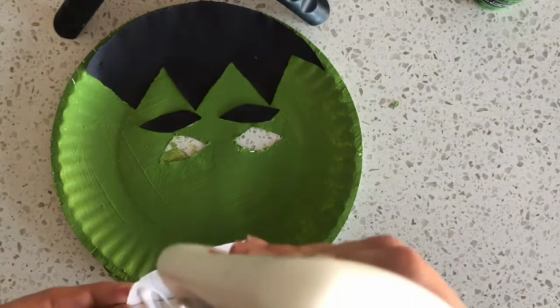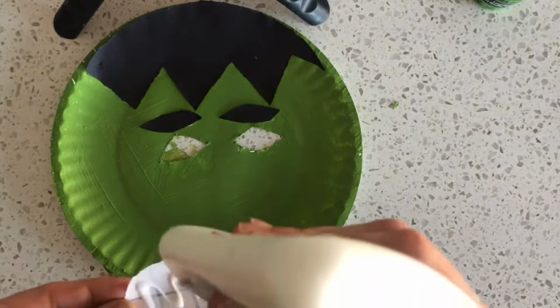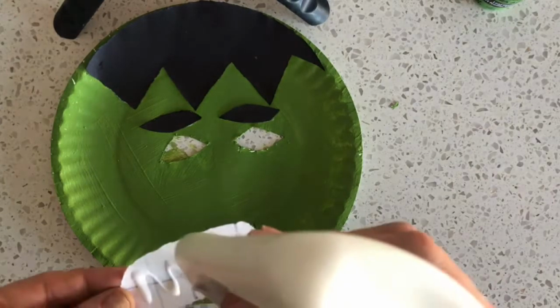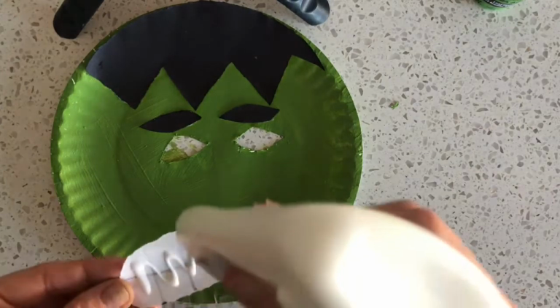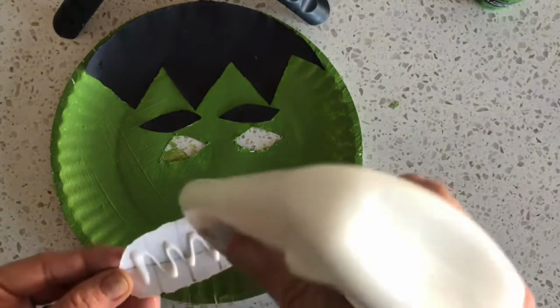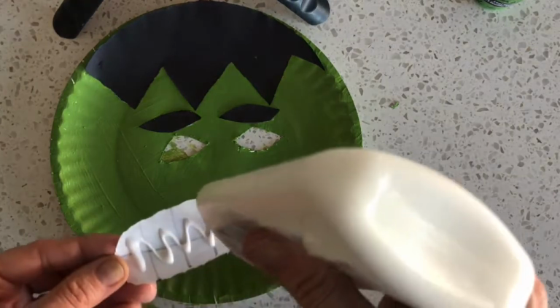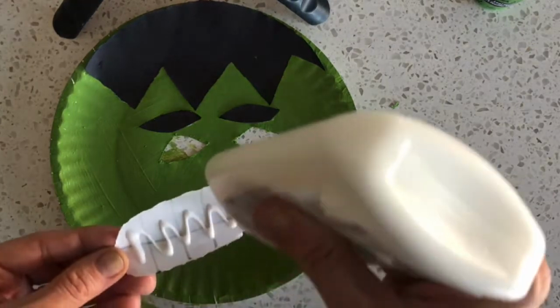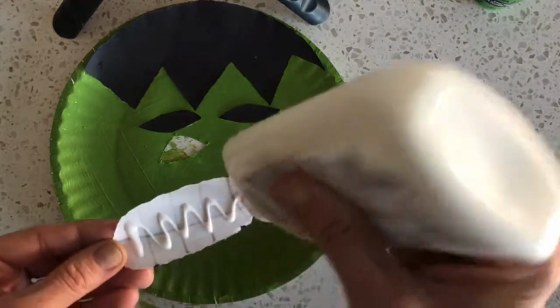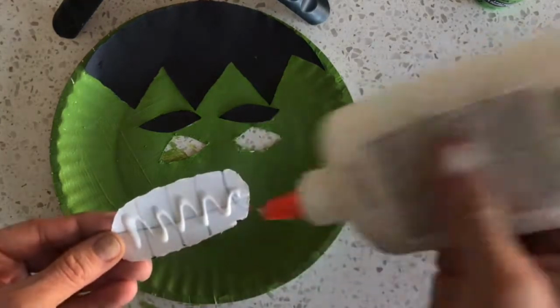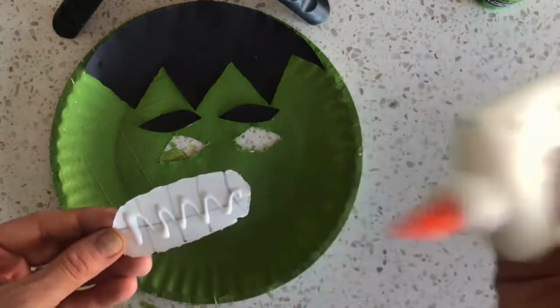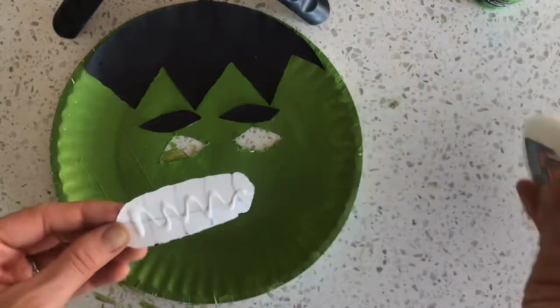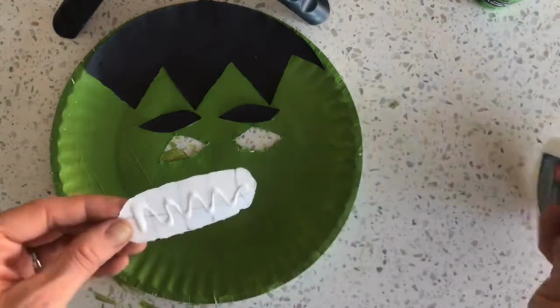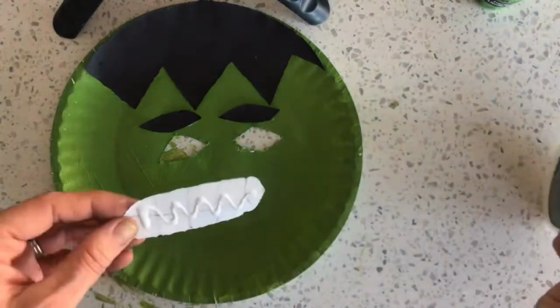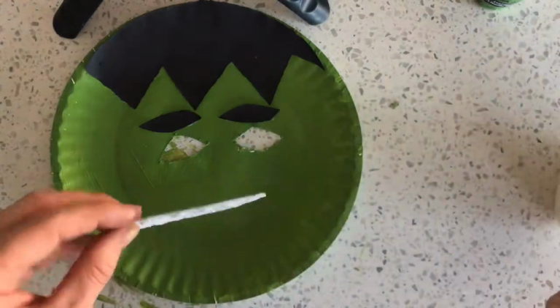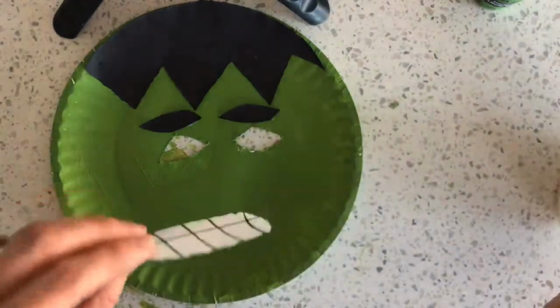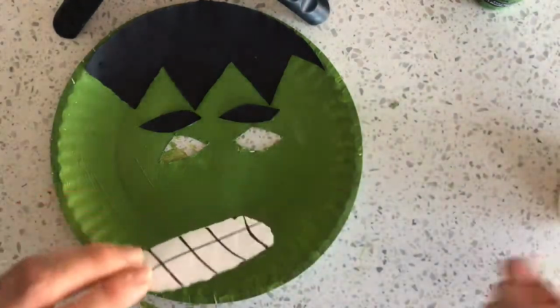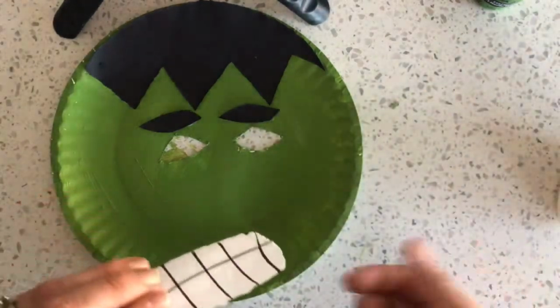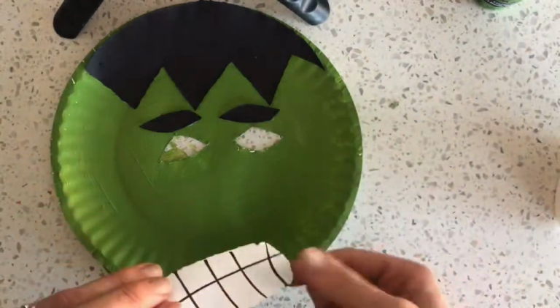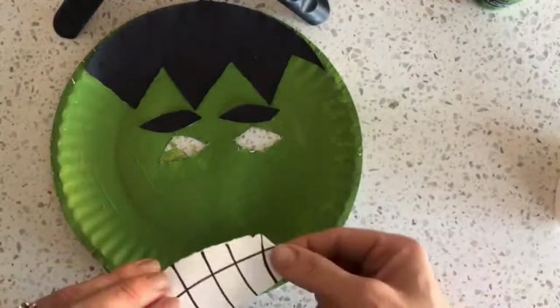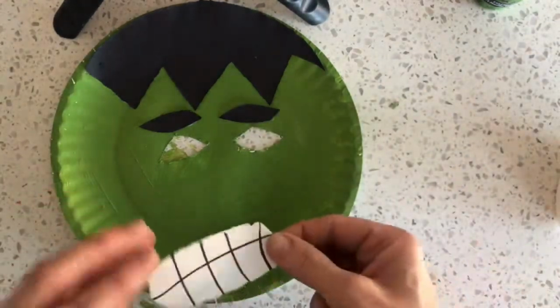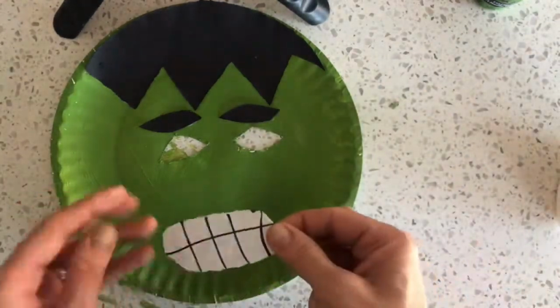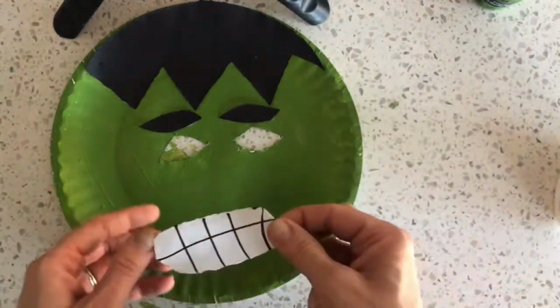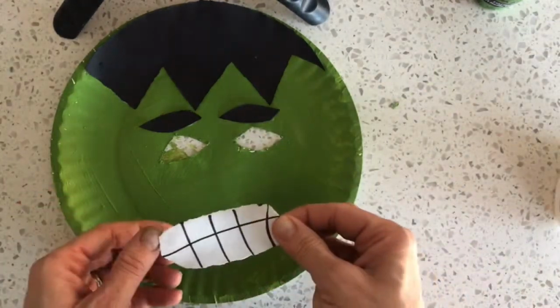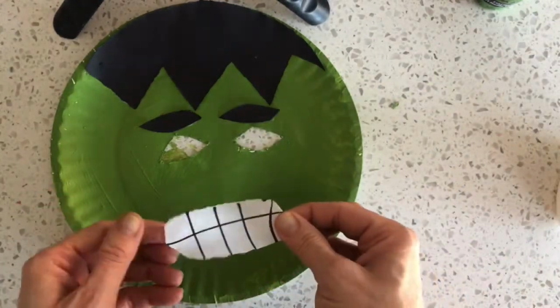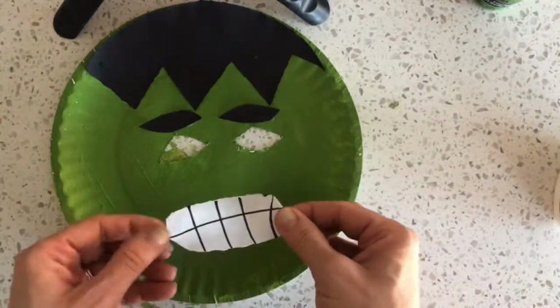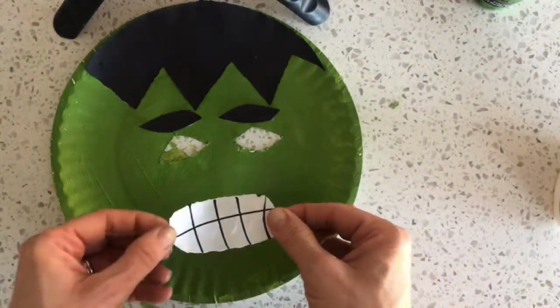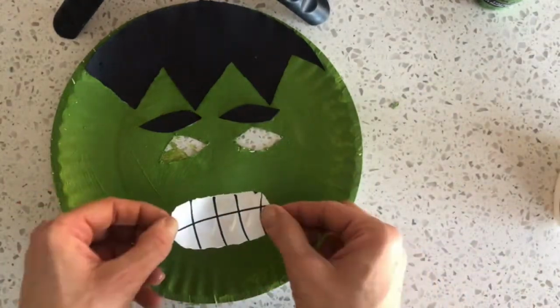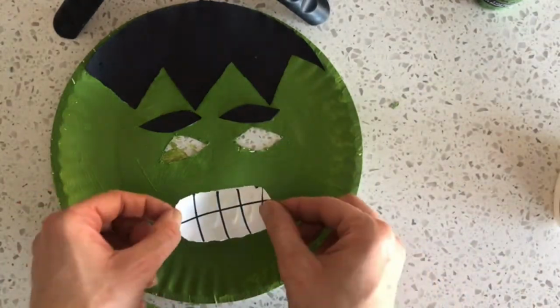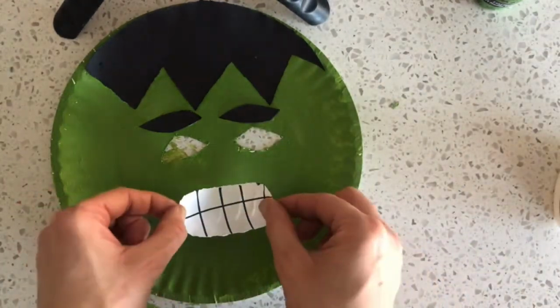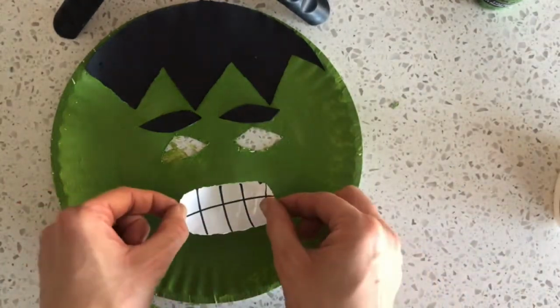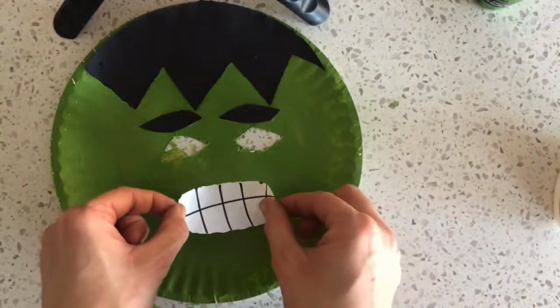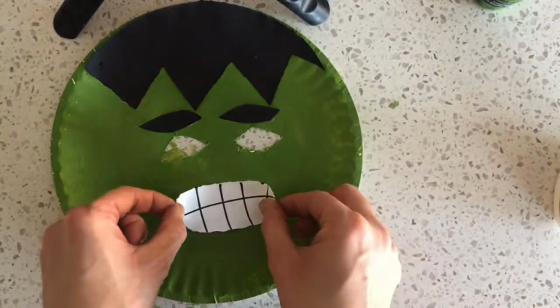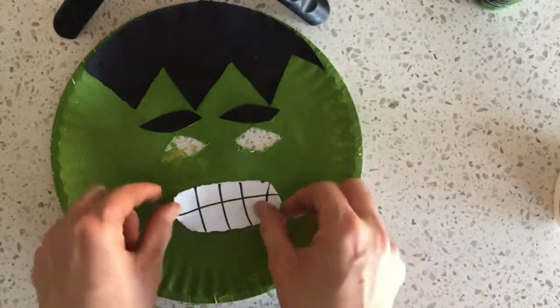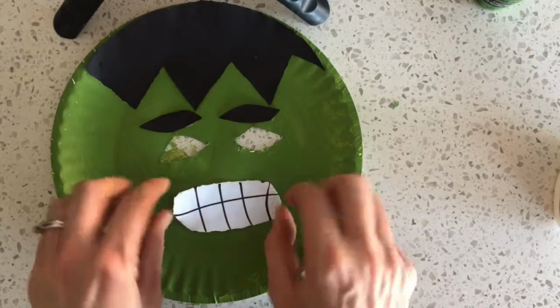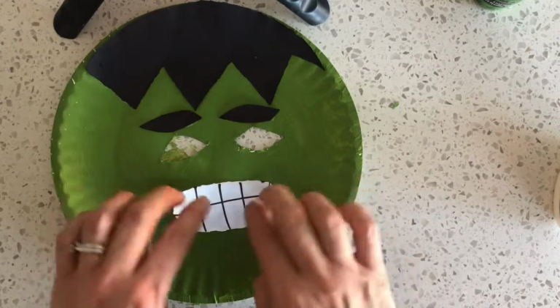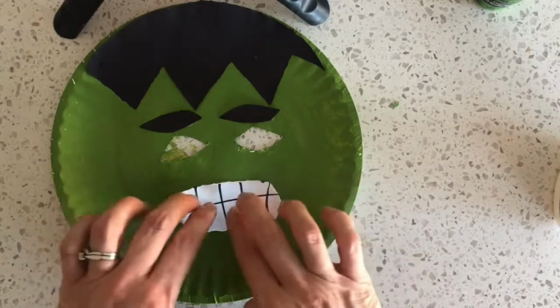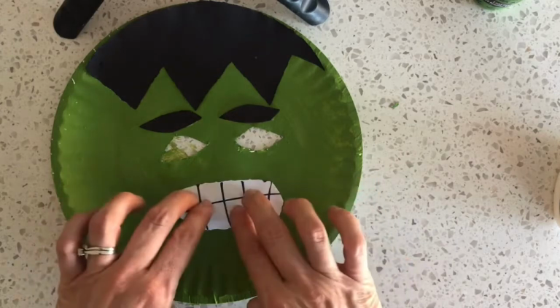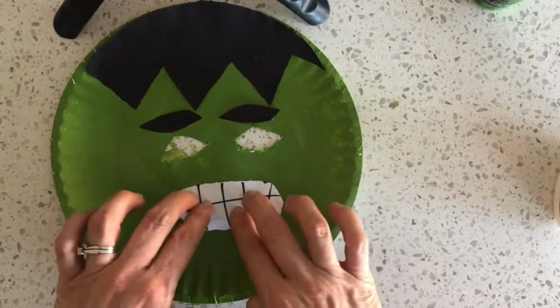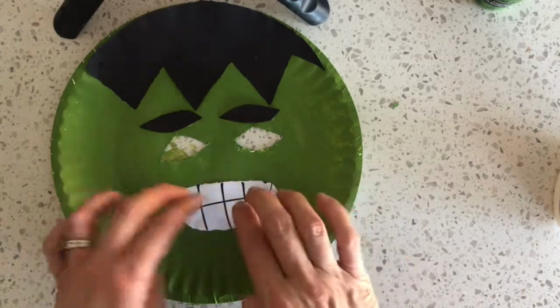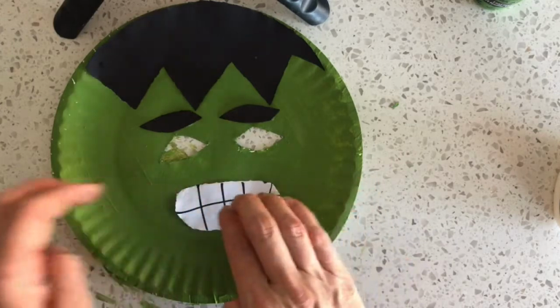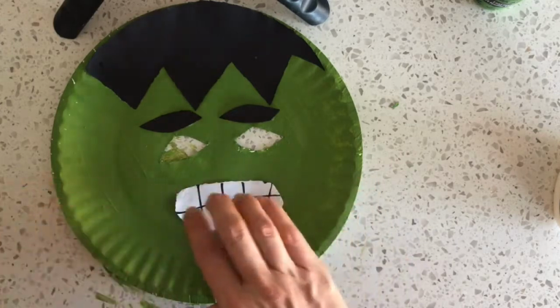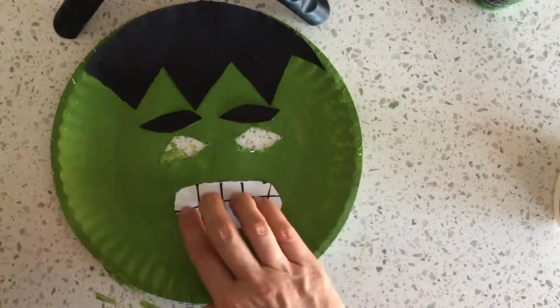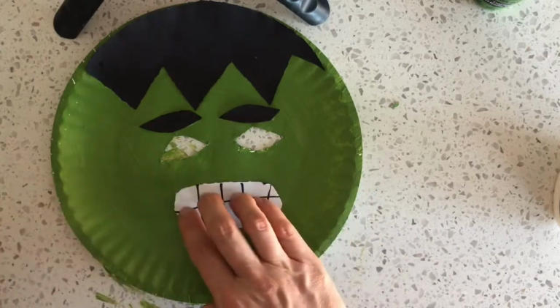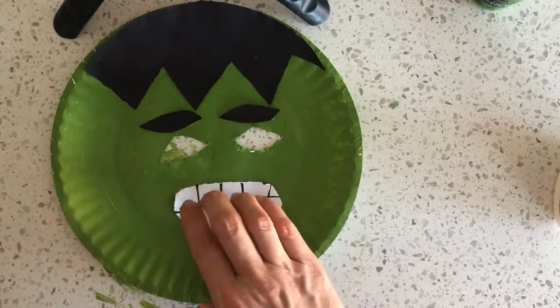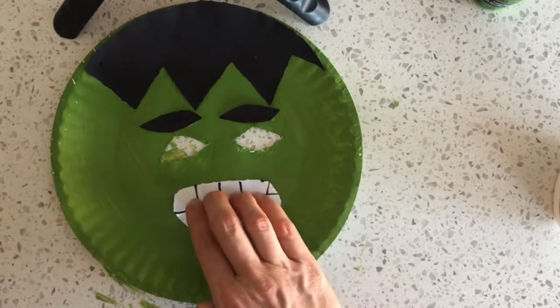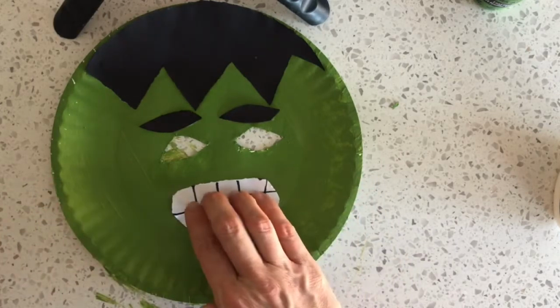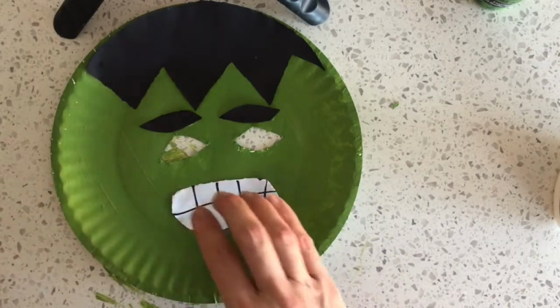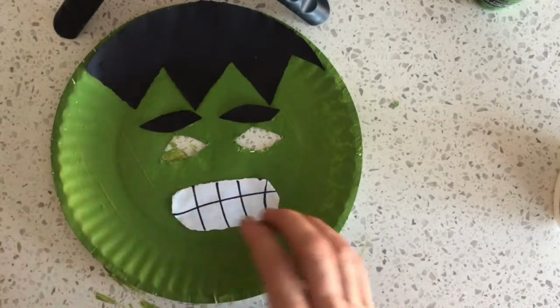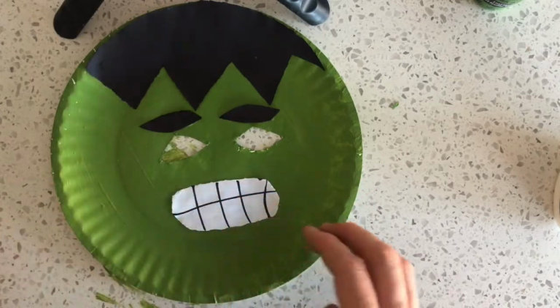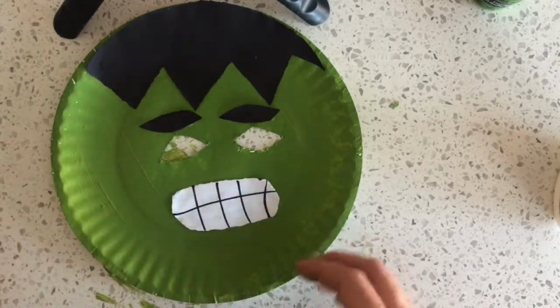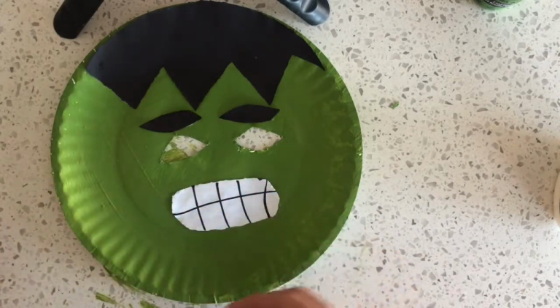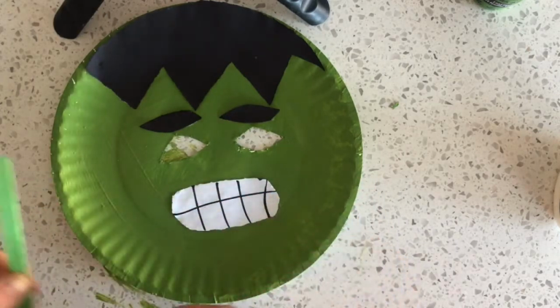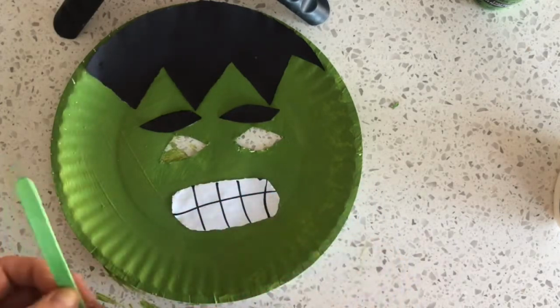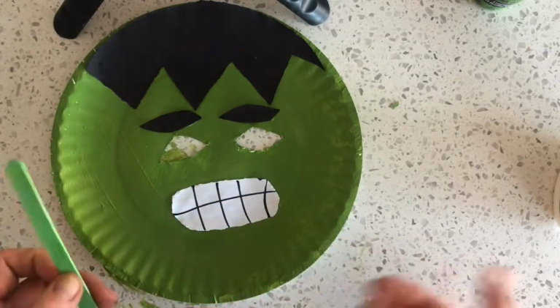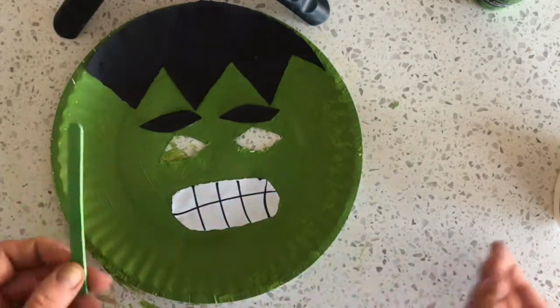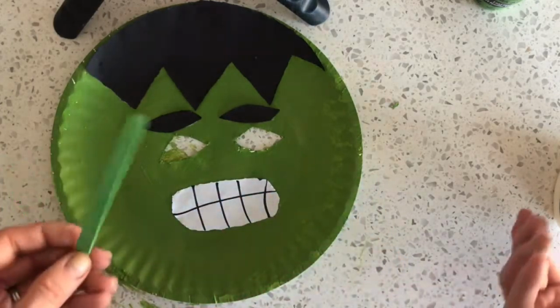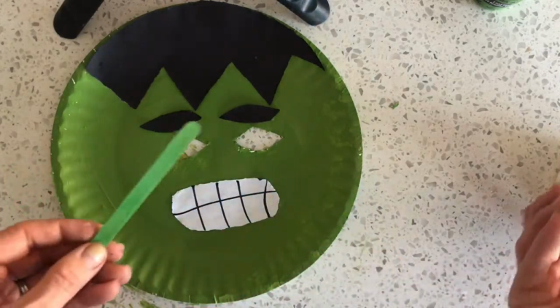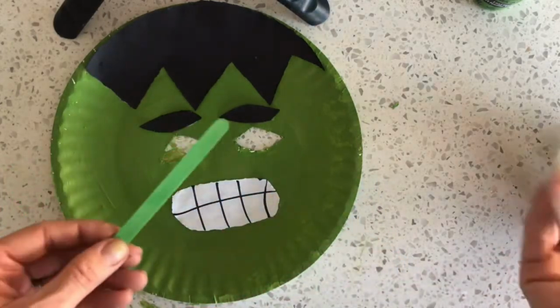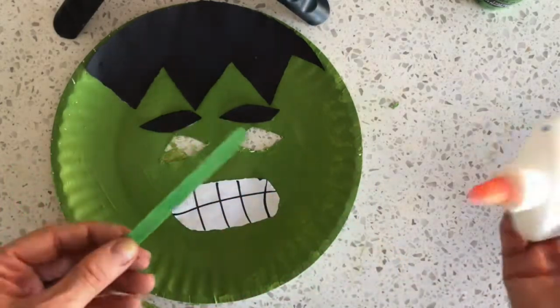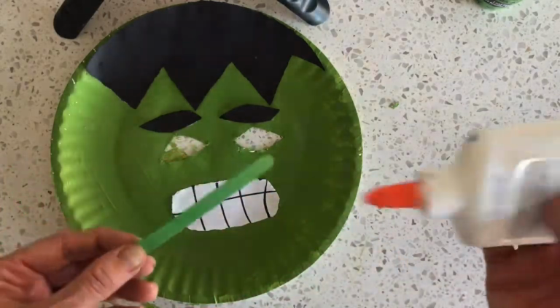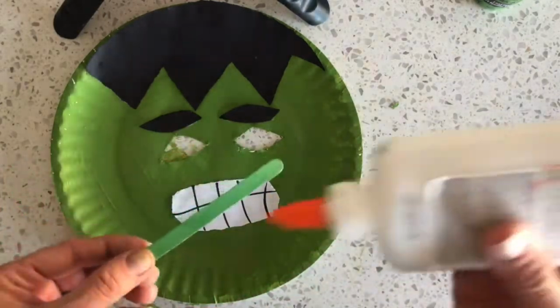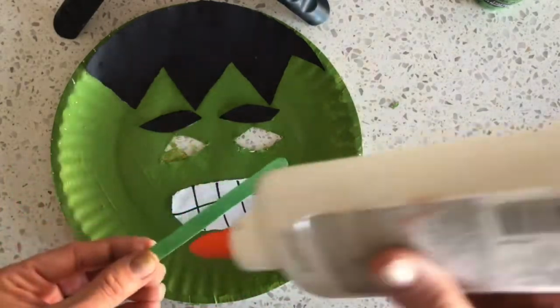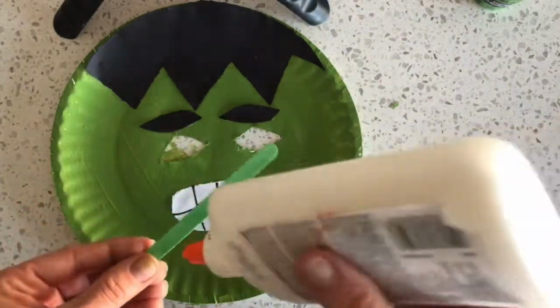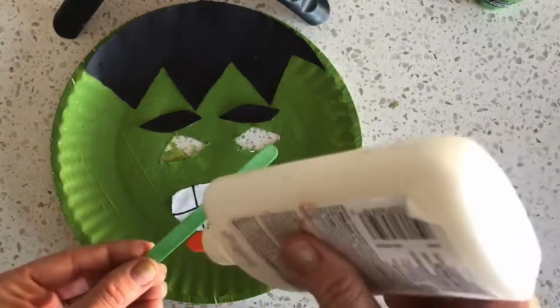The last thing to glue on is the popsicle stick that you can use to hang on to your mask with. So that goes on the back.